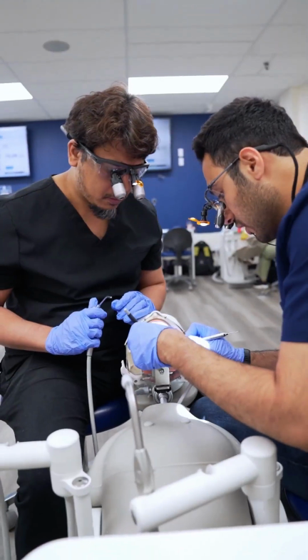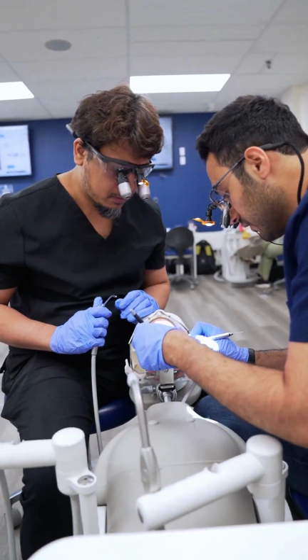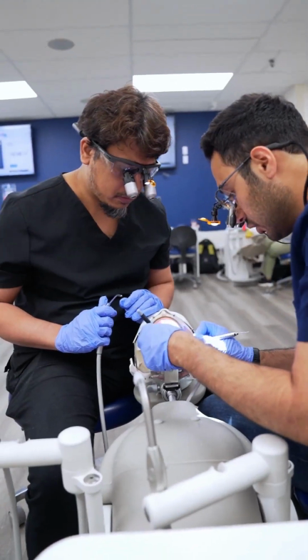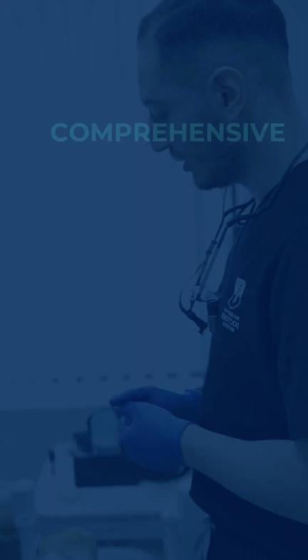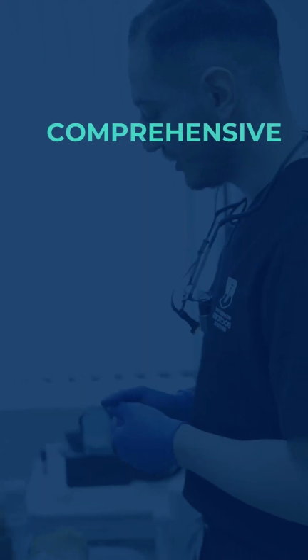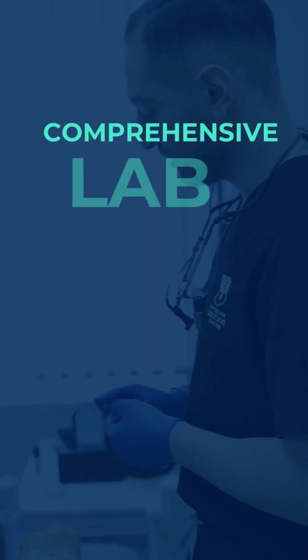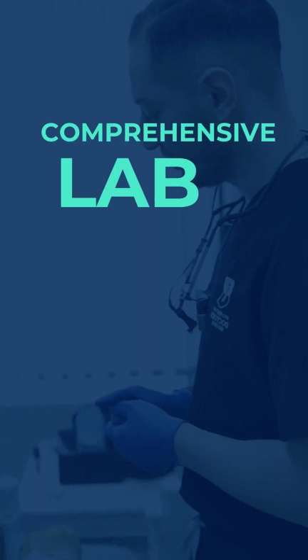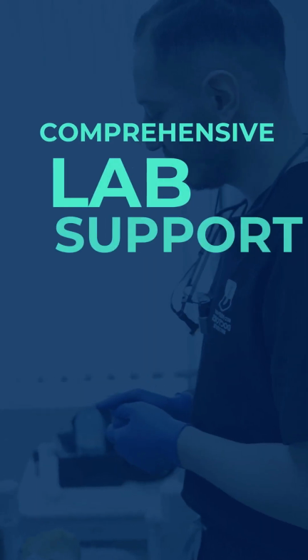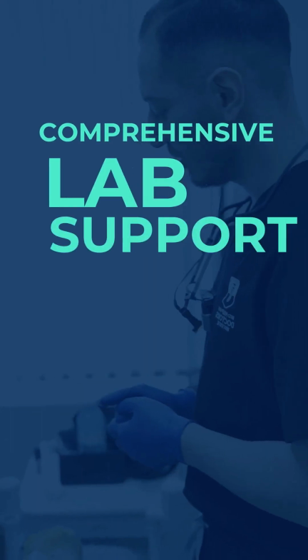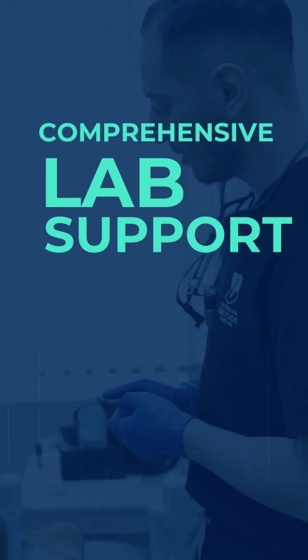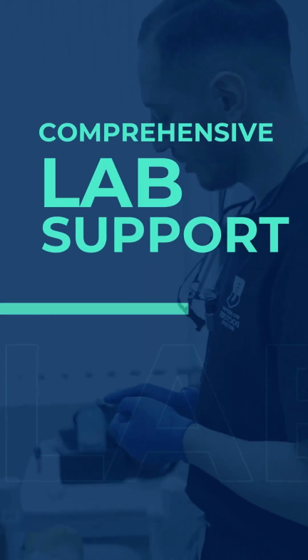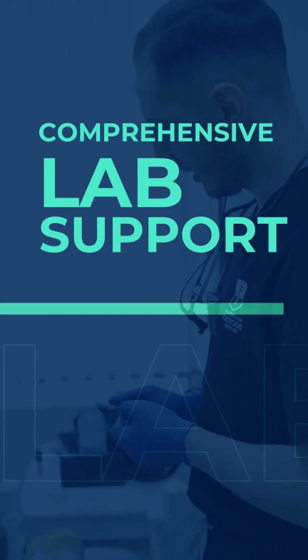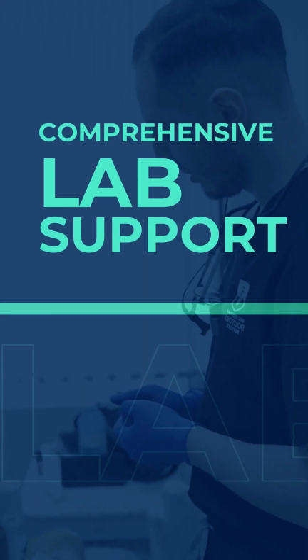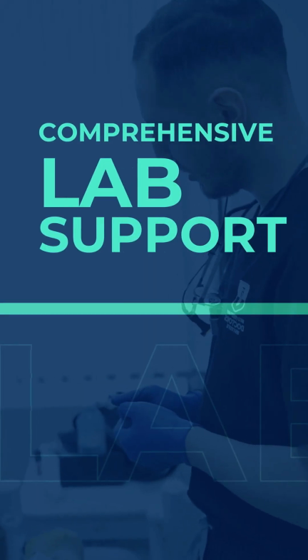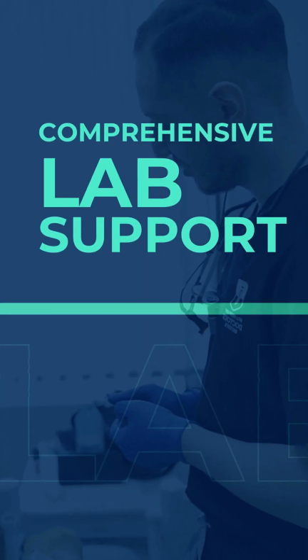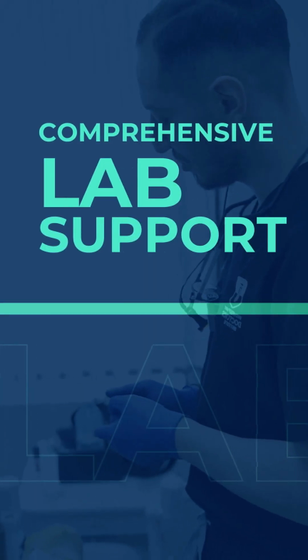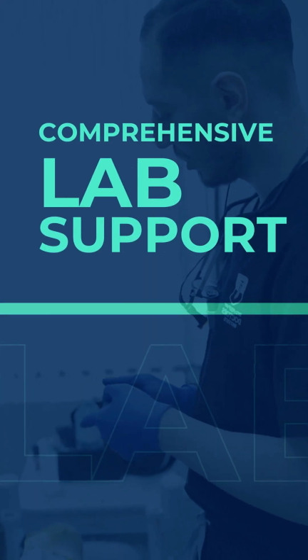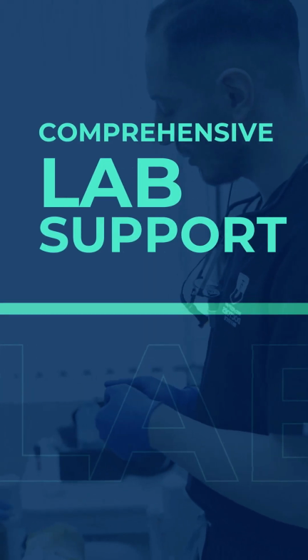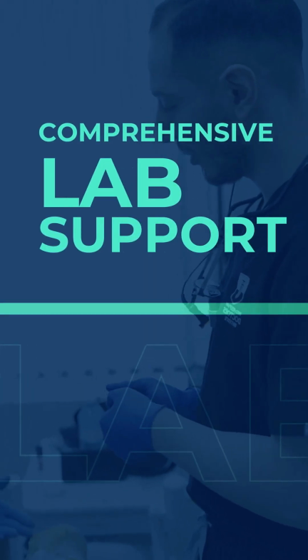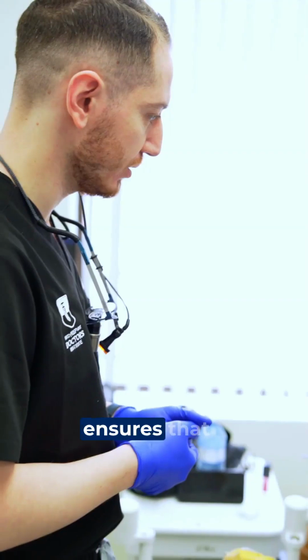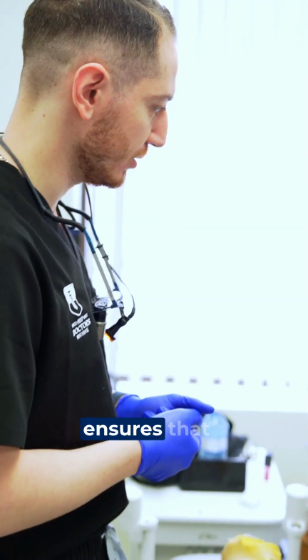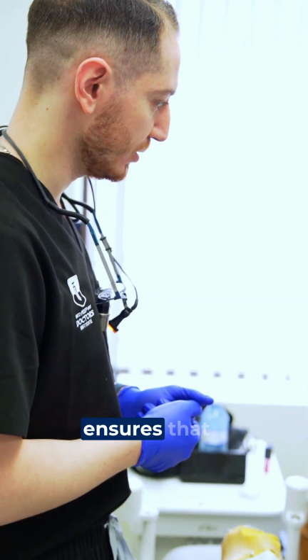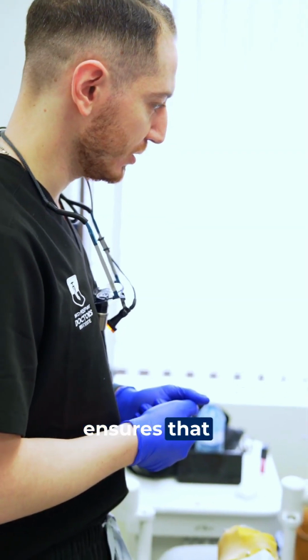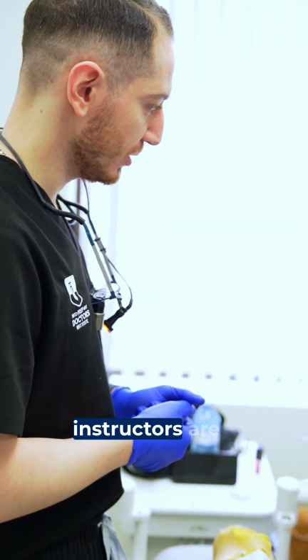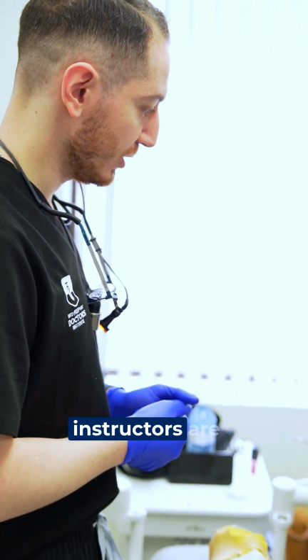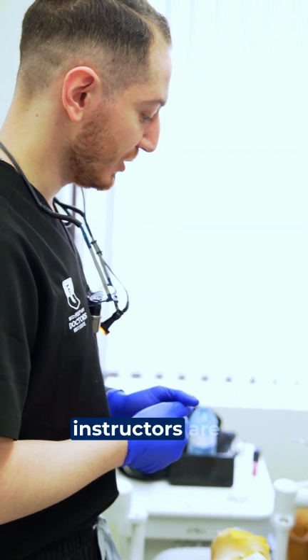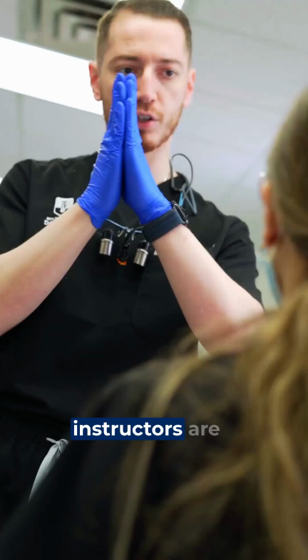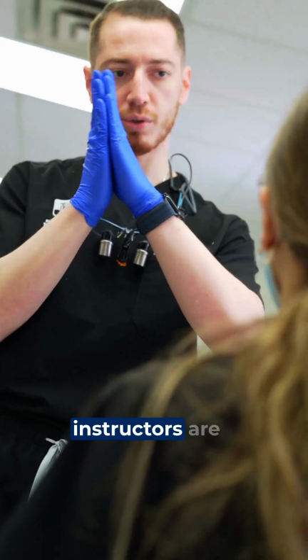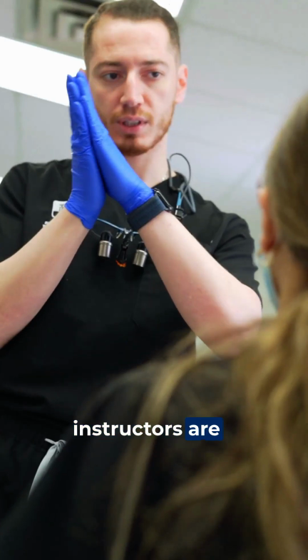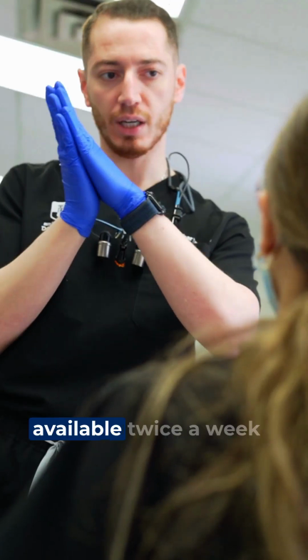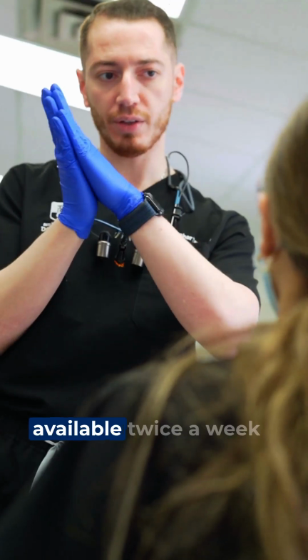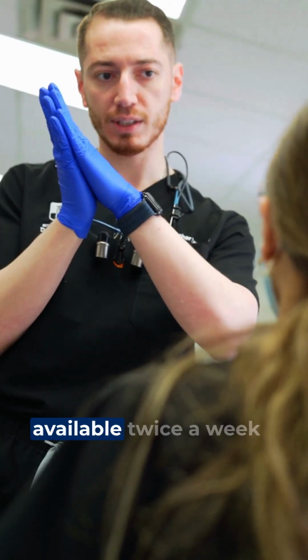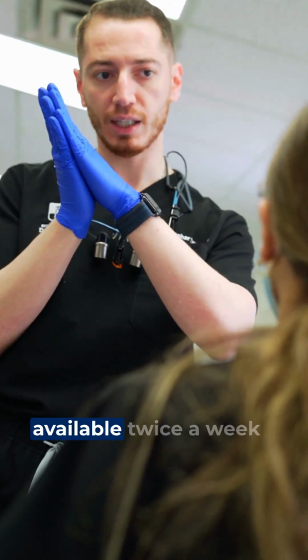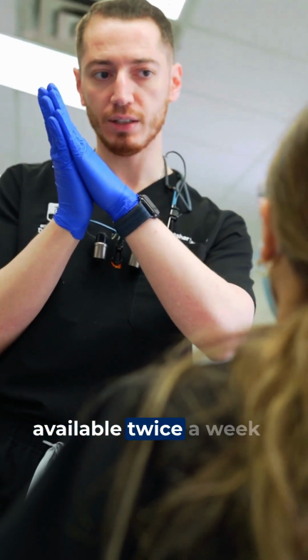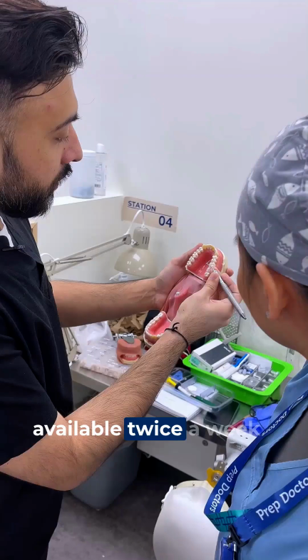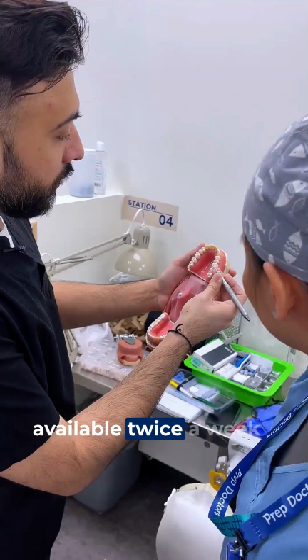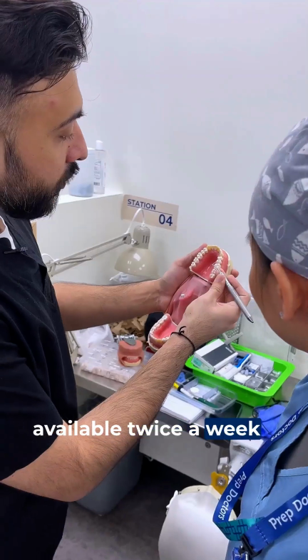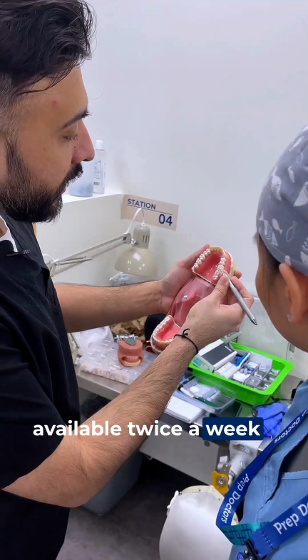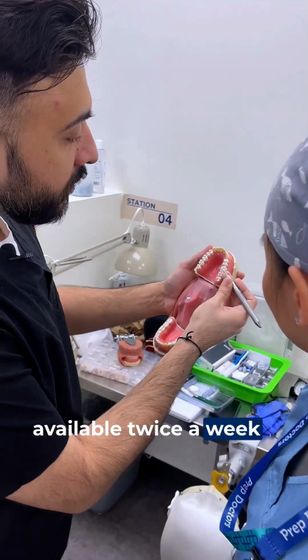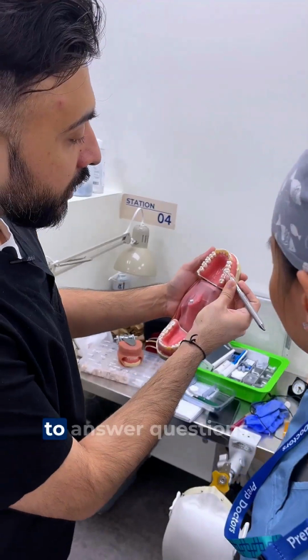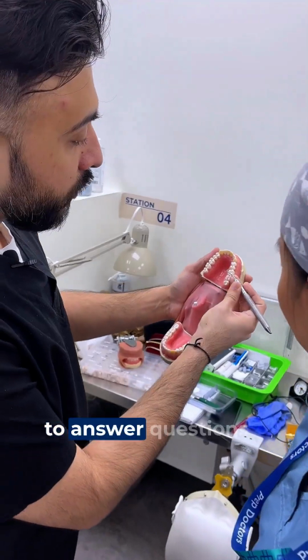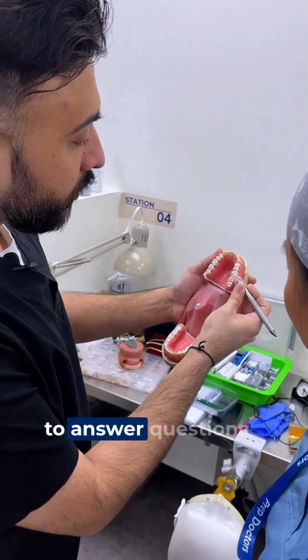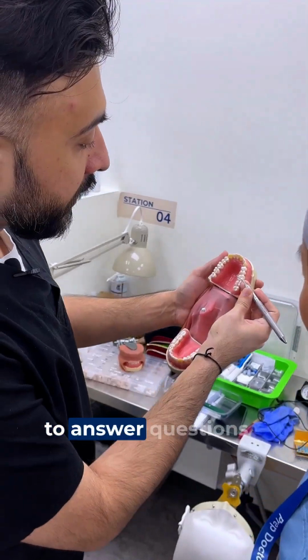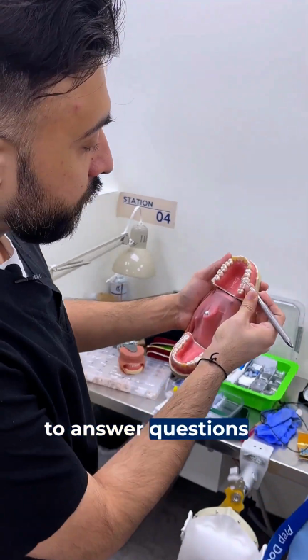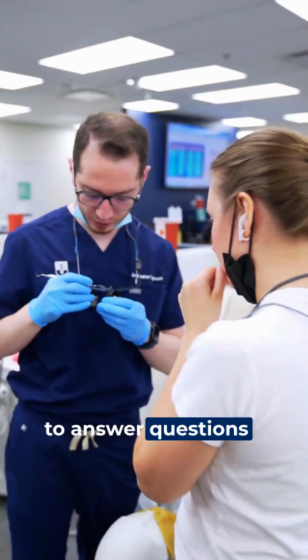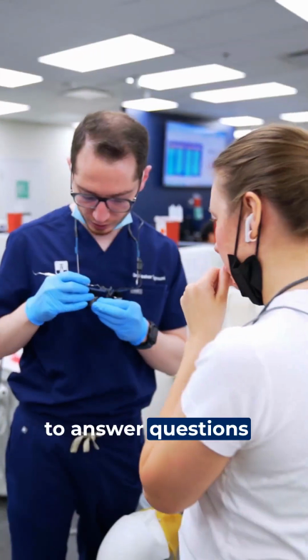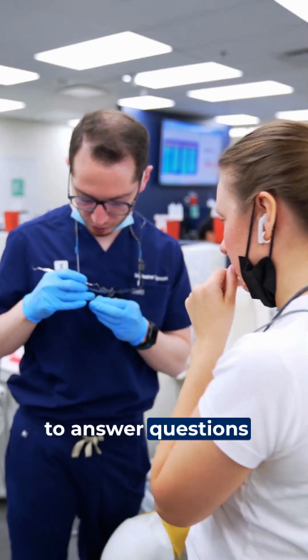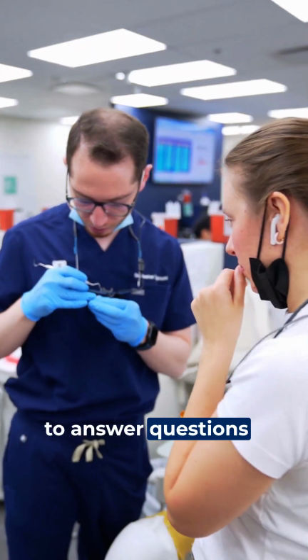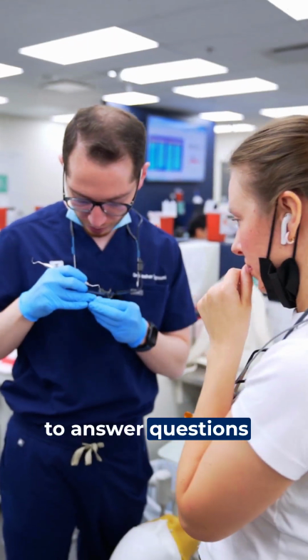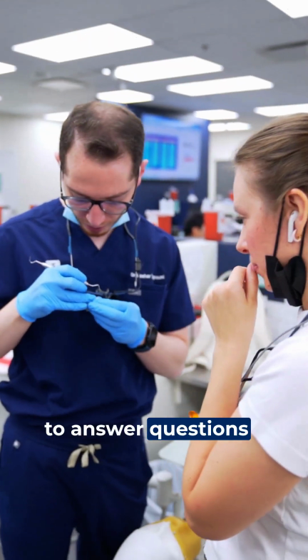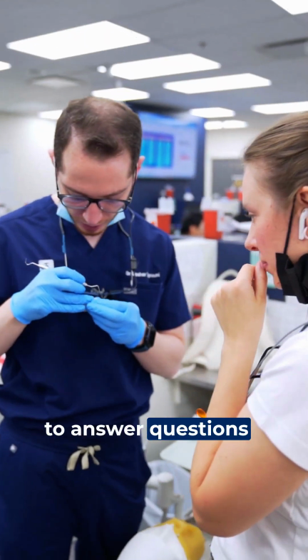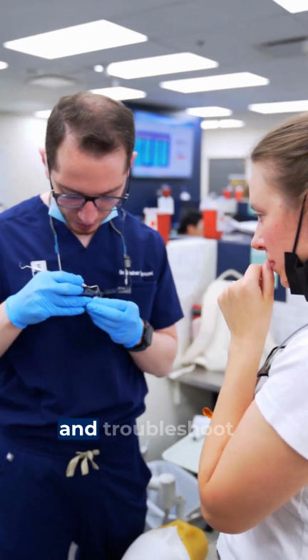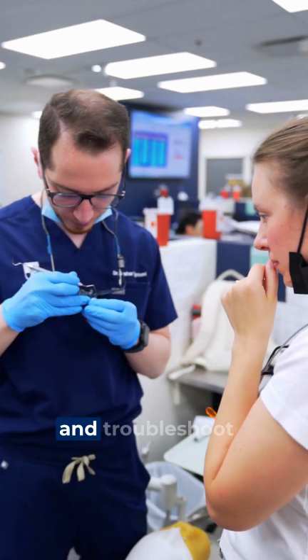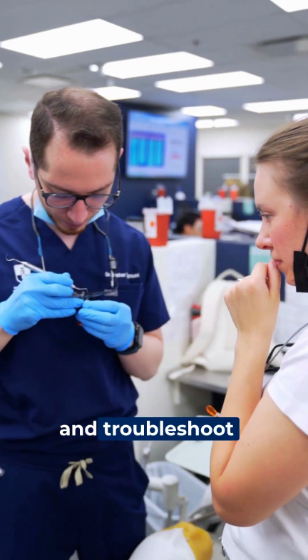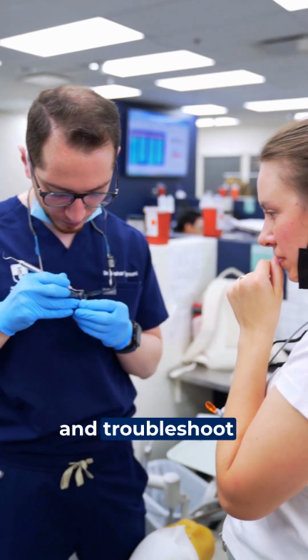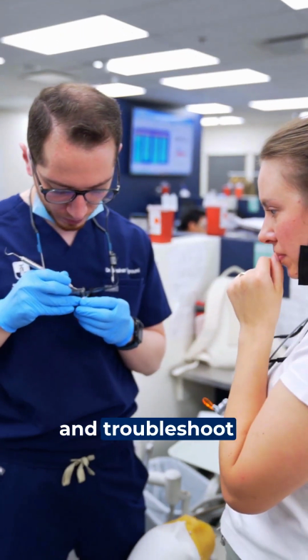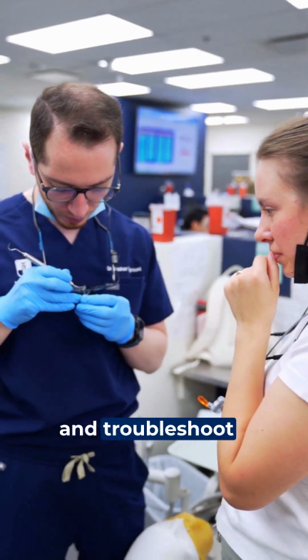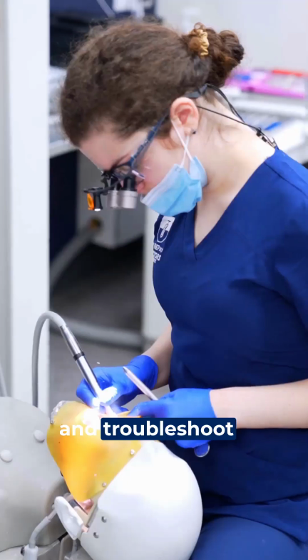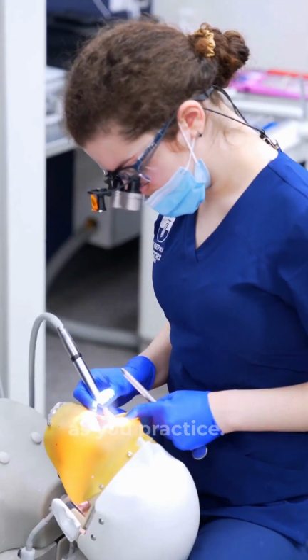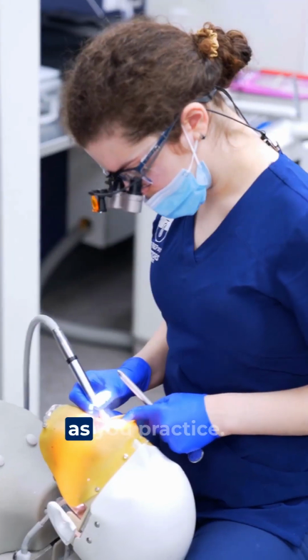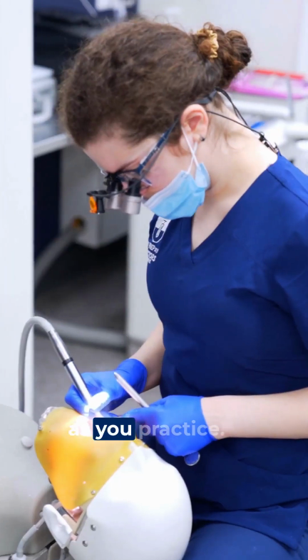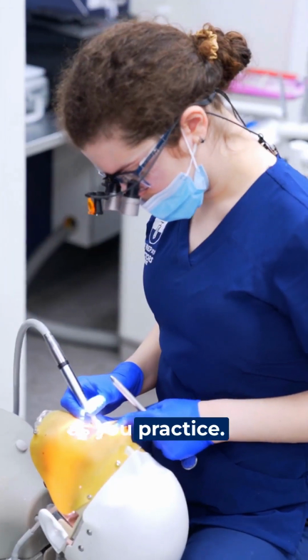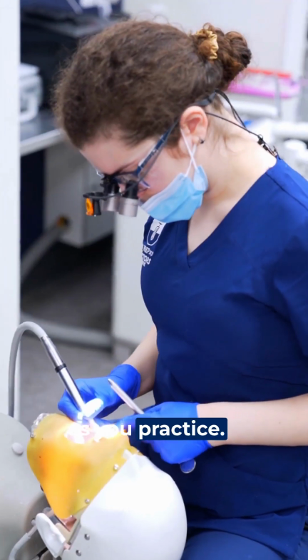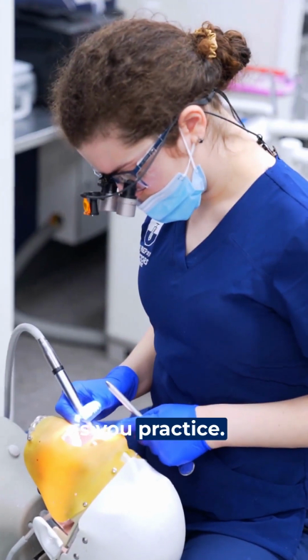Plus, our comprehensive lab support ensures that instructors are available twice a week to answer questions and troubleshoot as you practice.